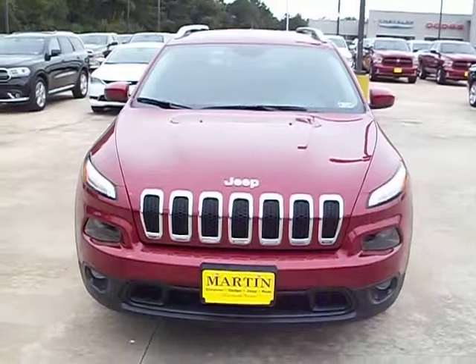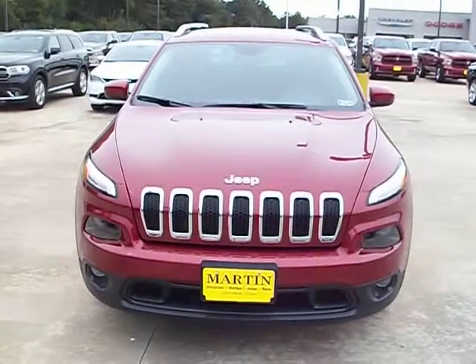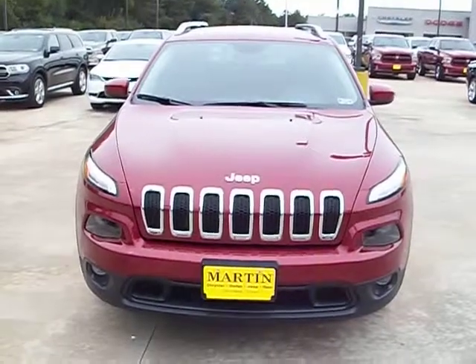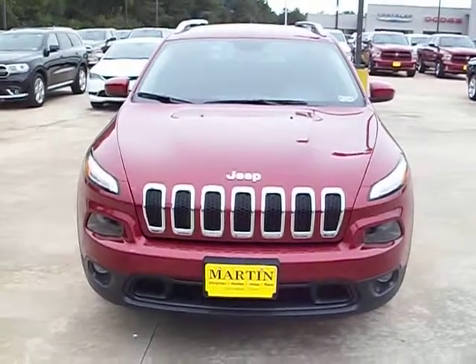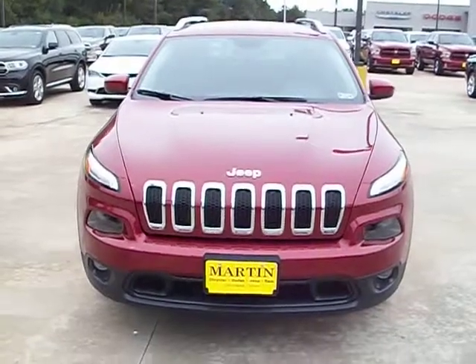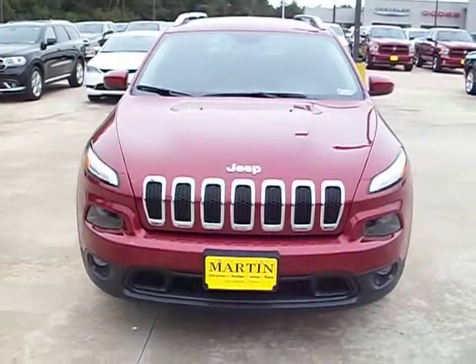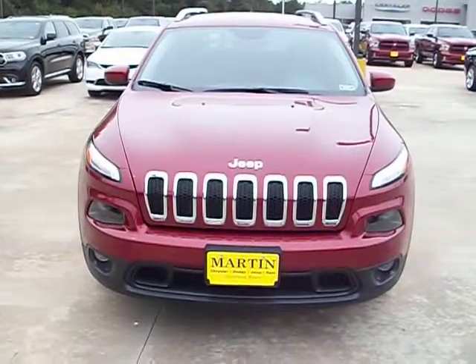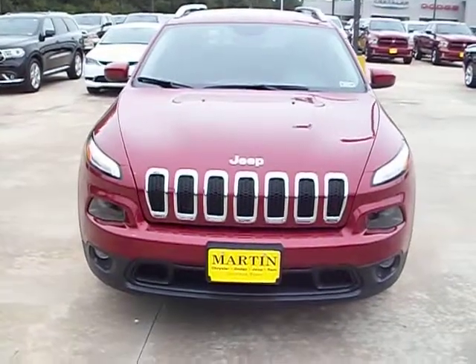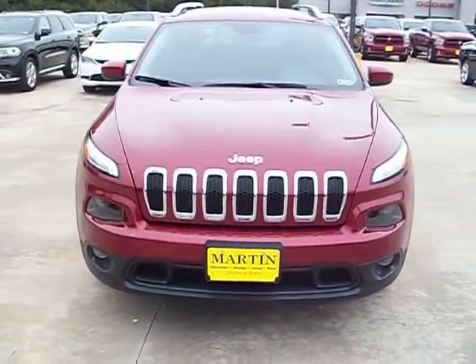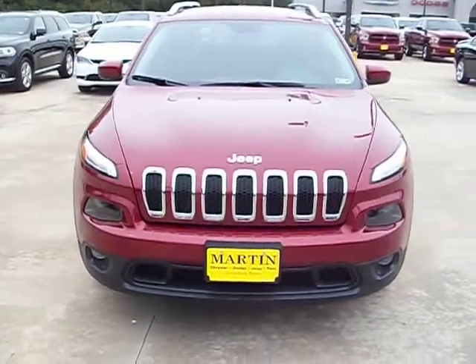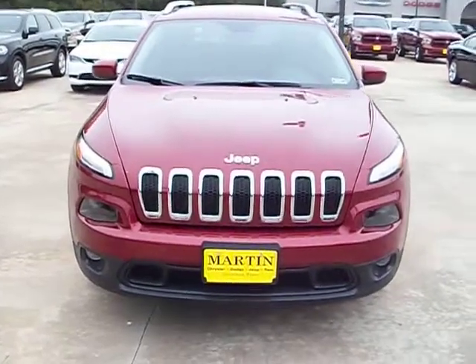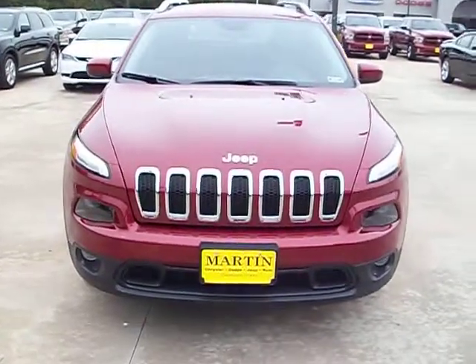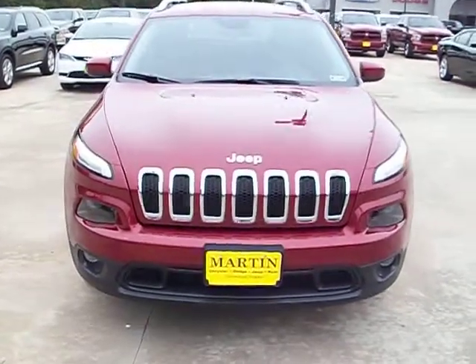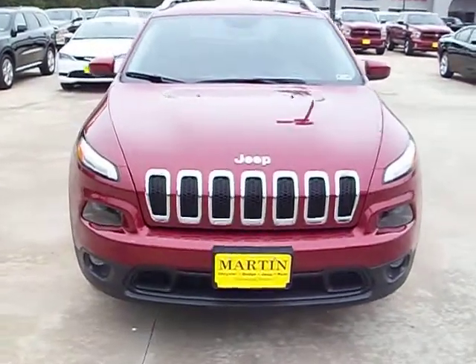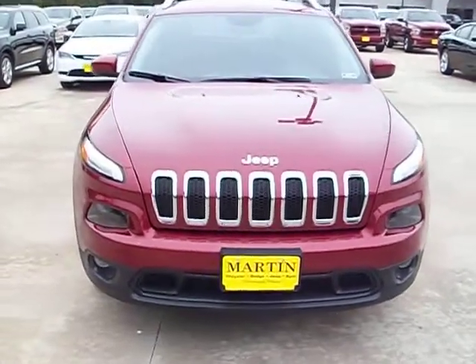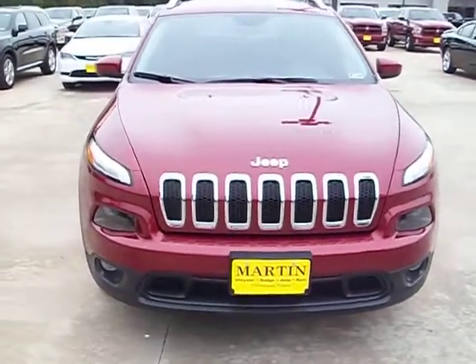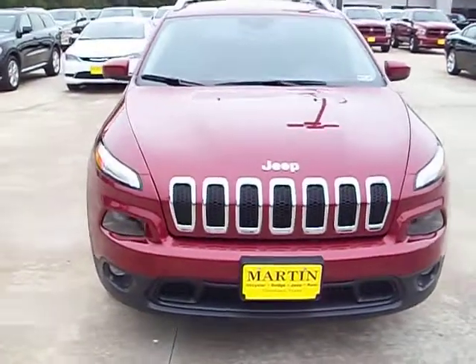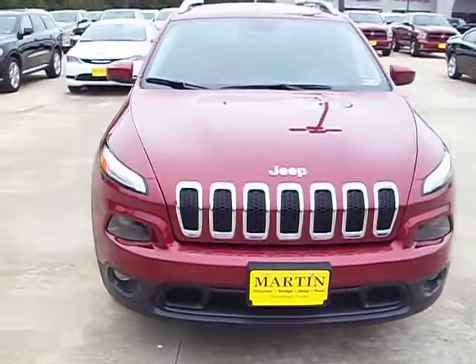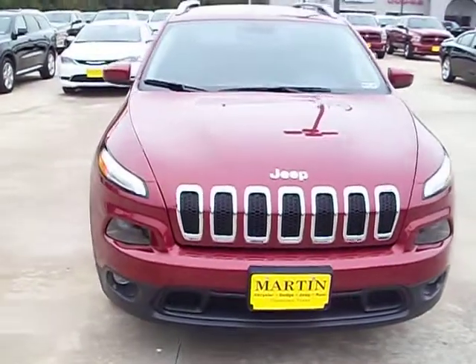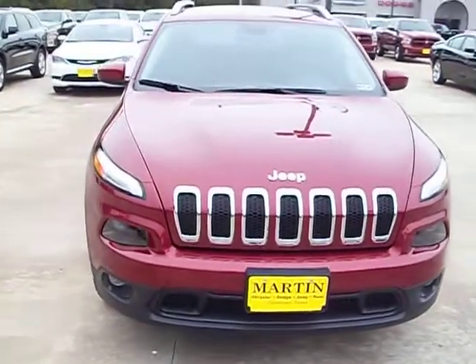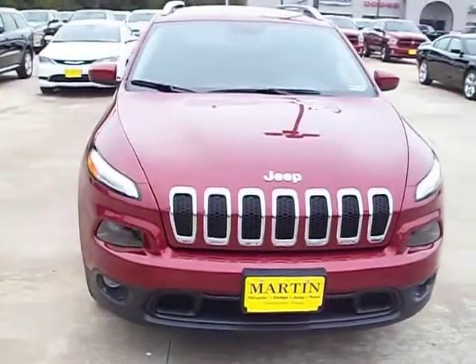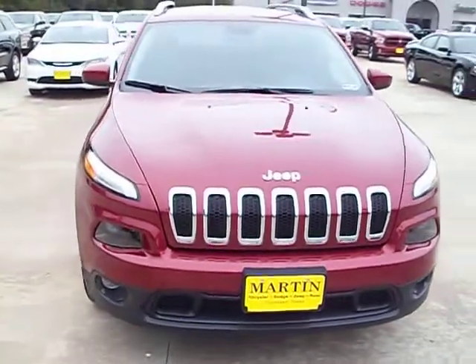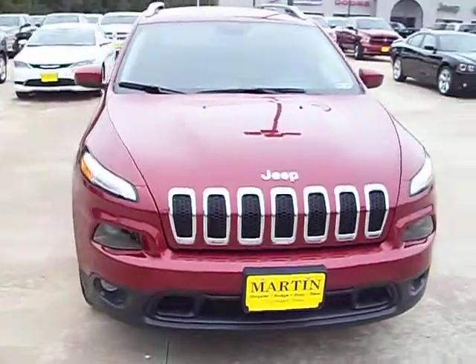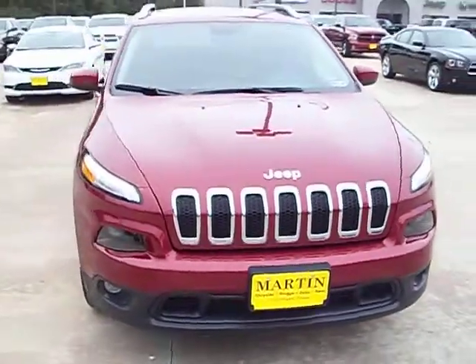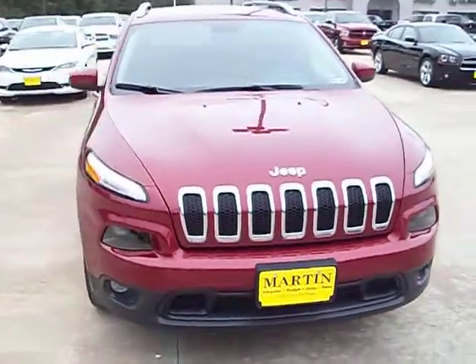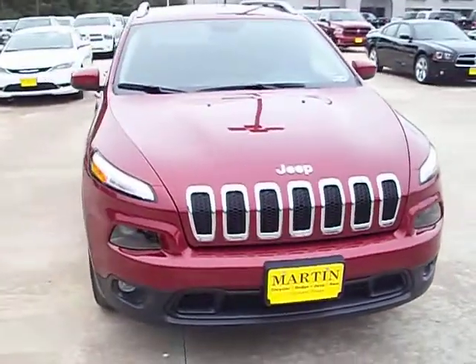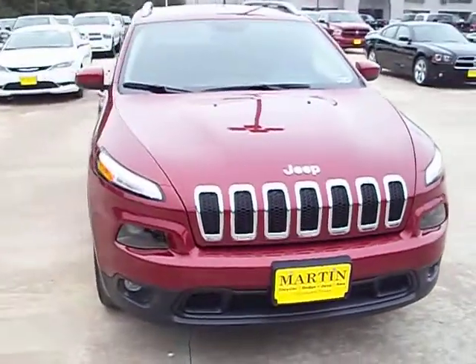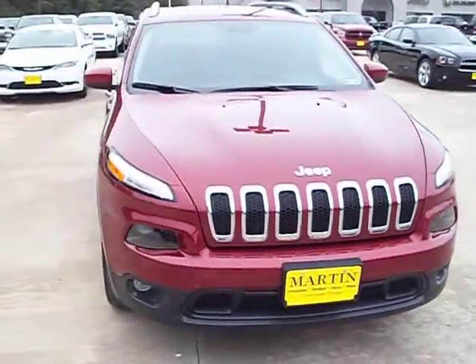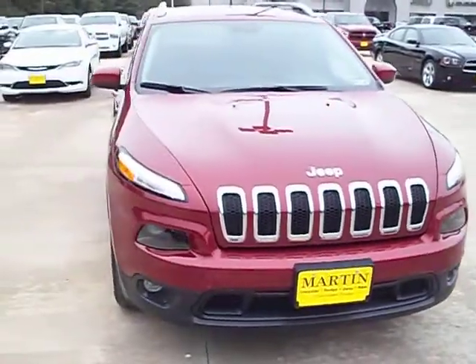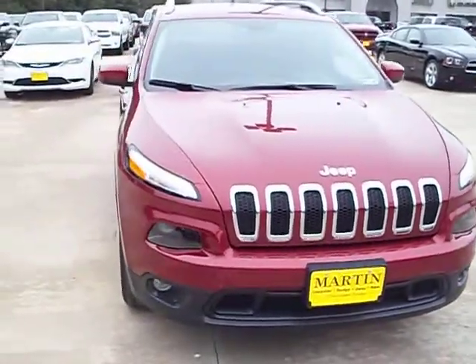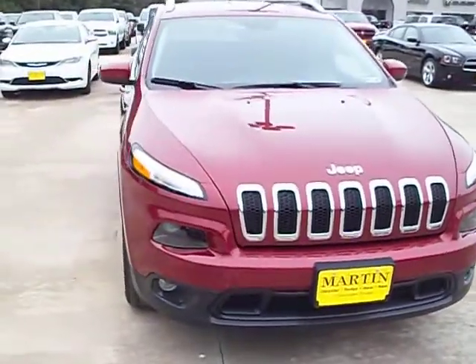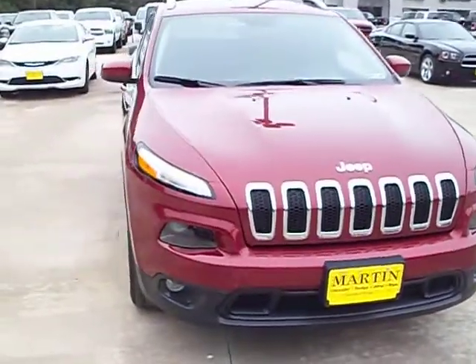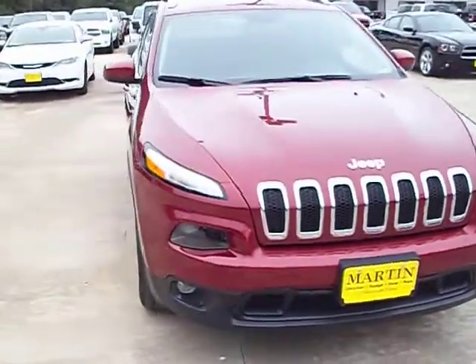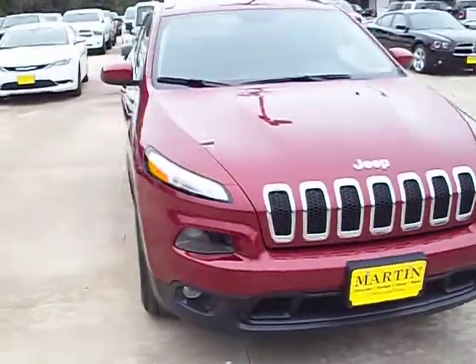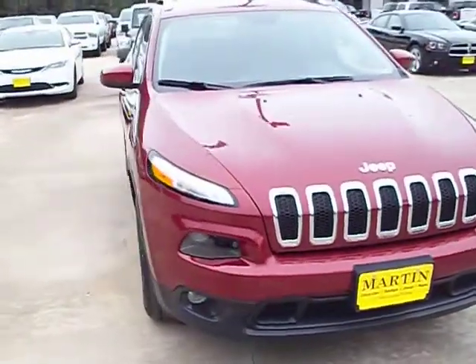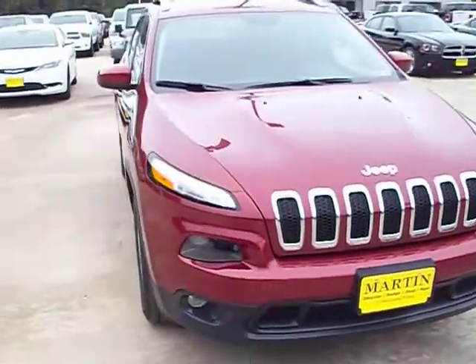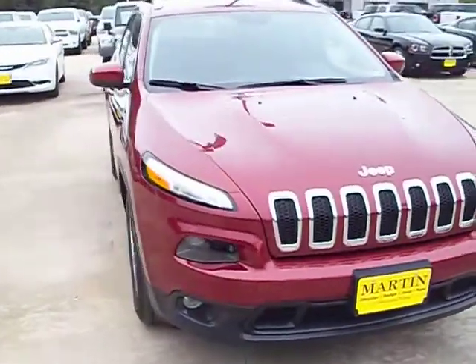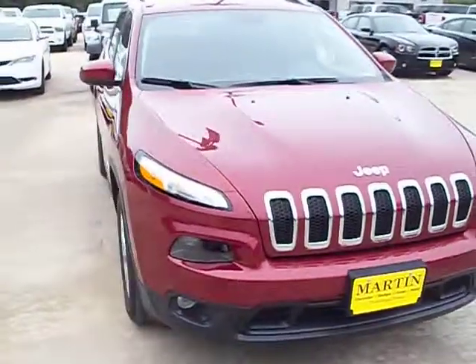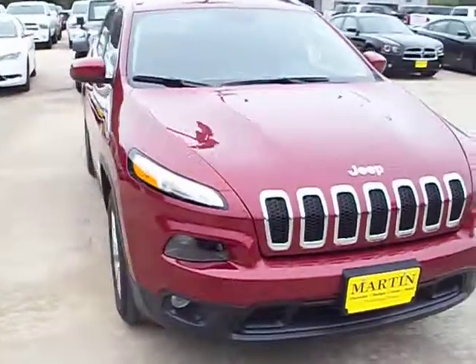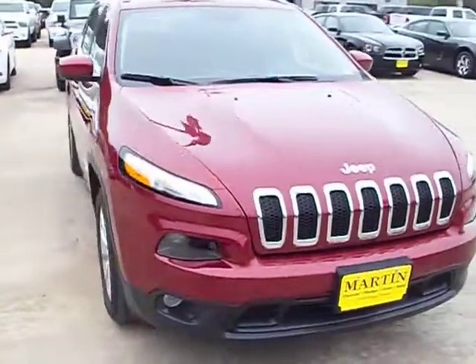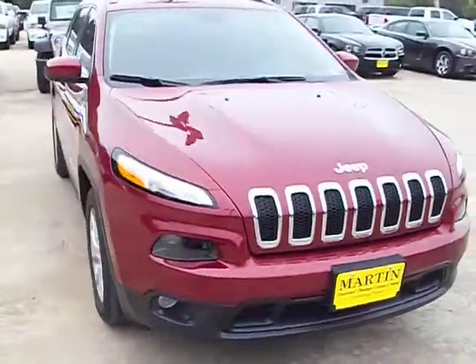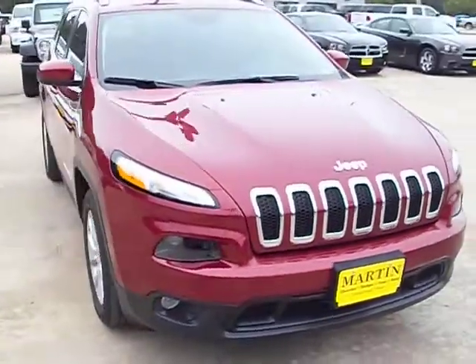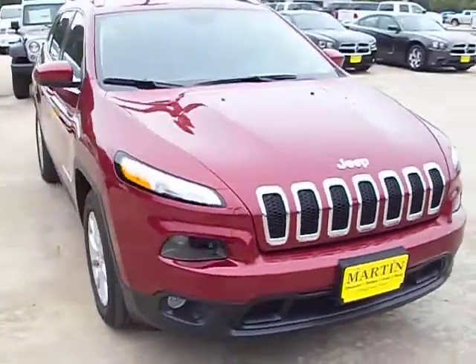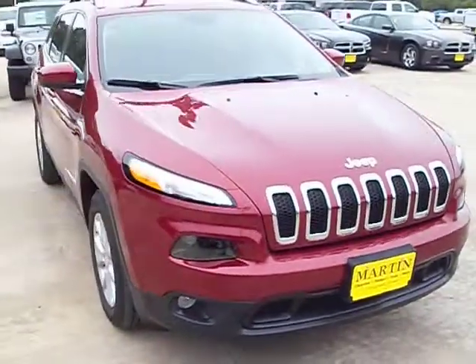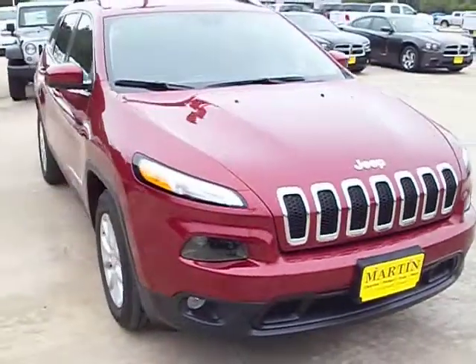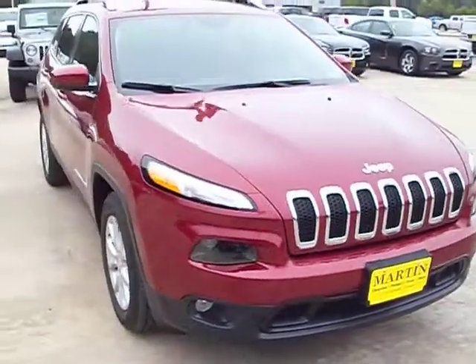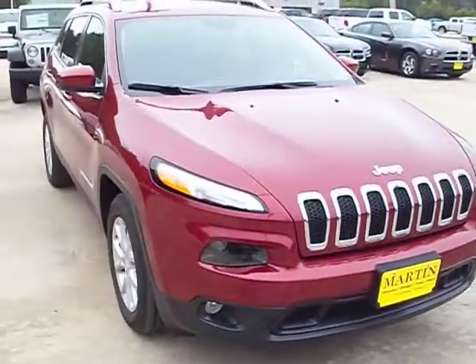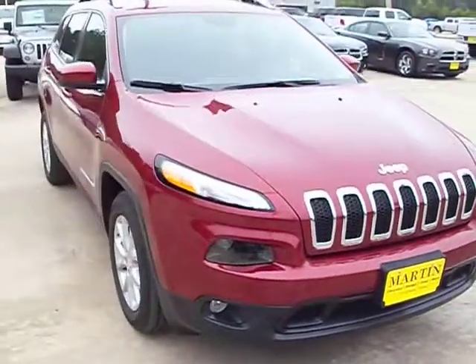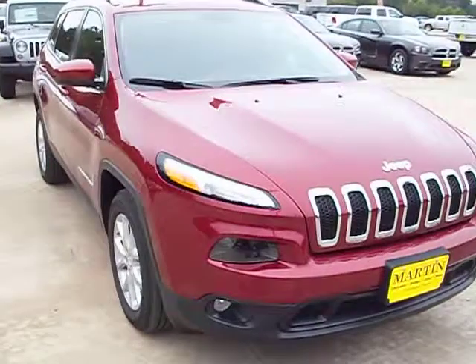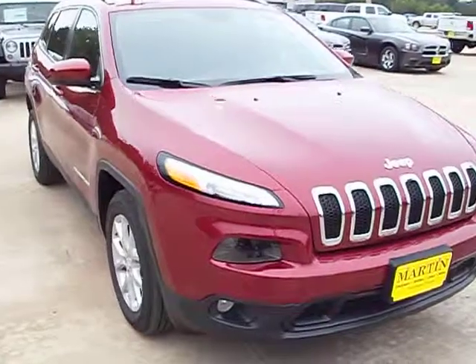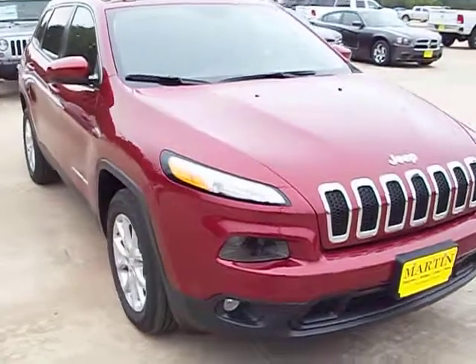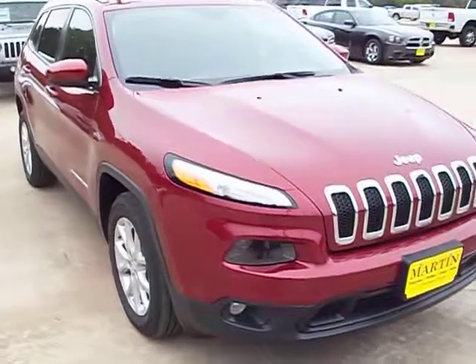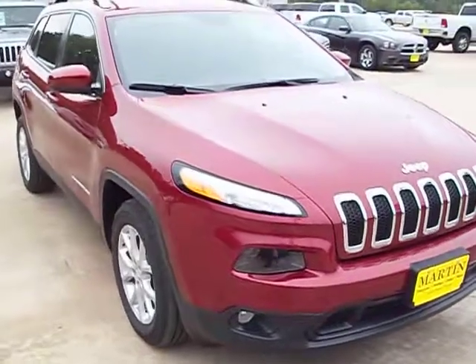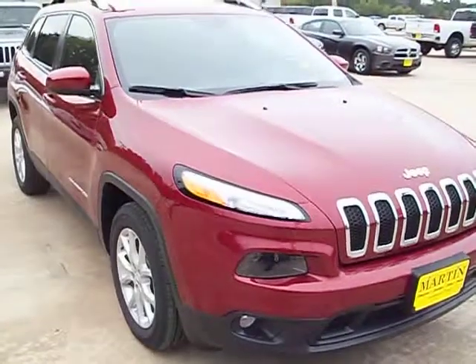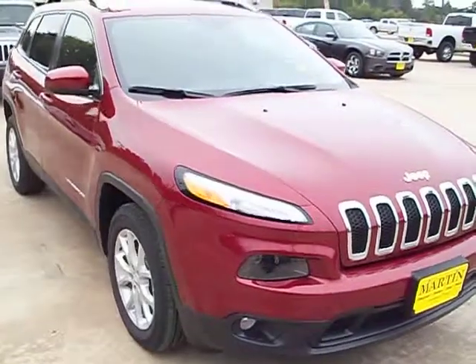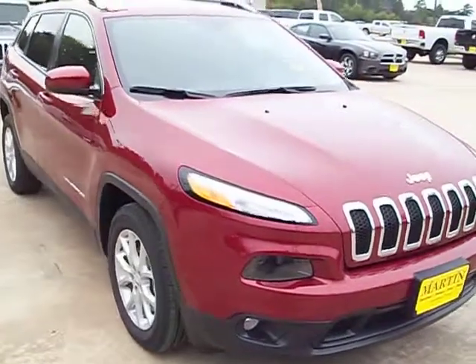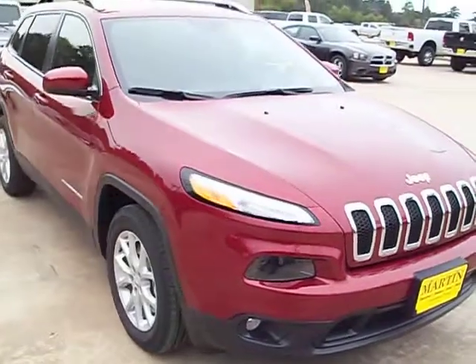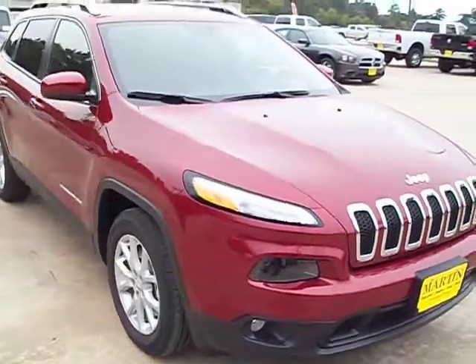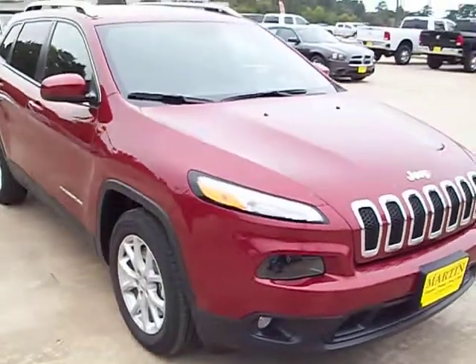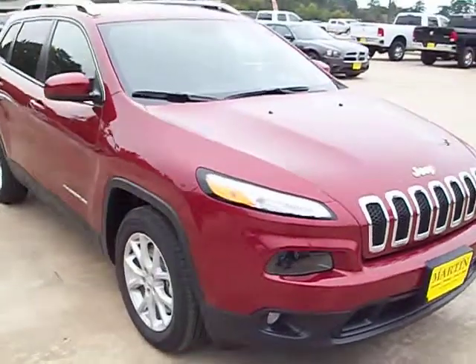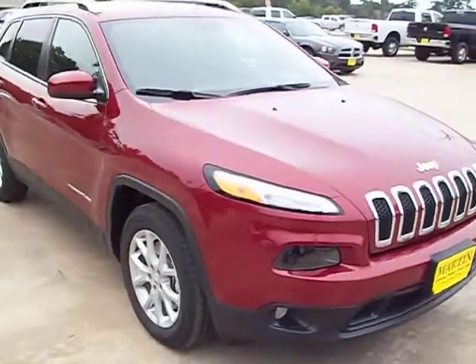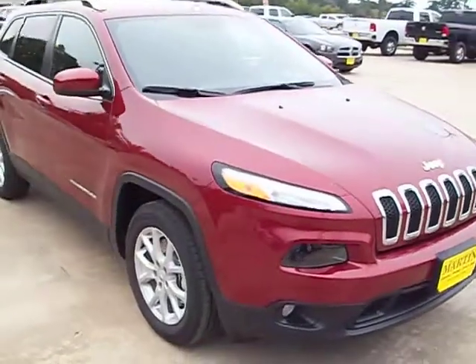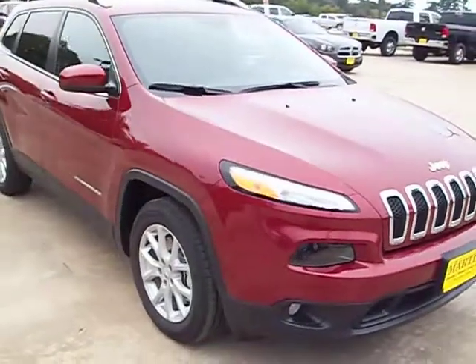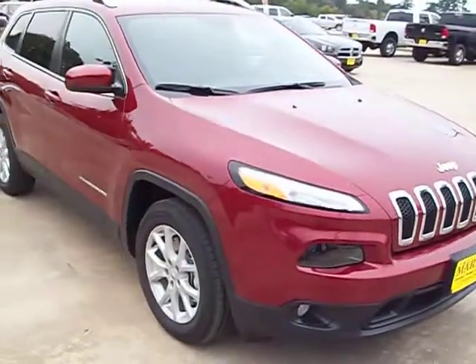This is the 2015 Jeep Cherokee Latitude, front wheel drive version.